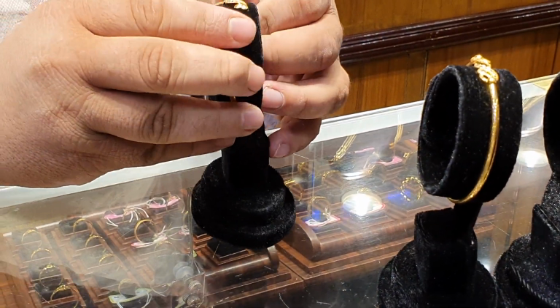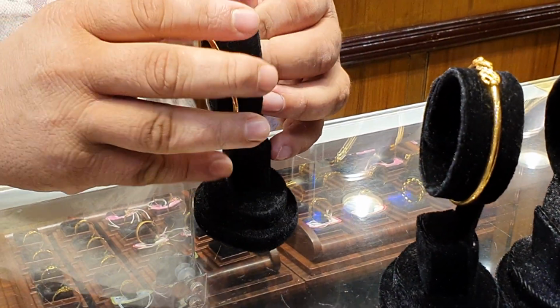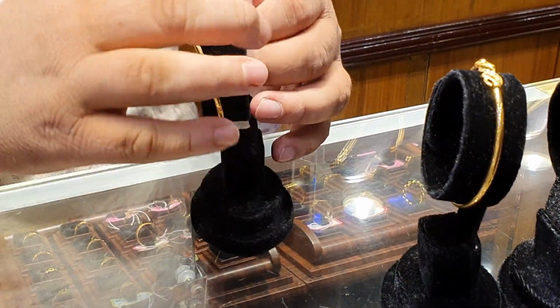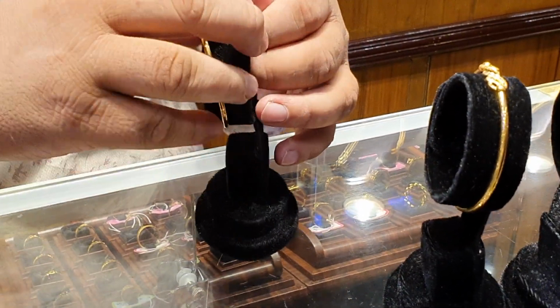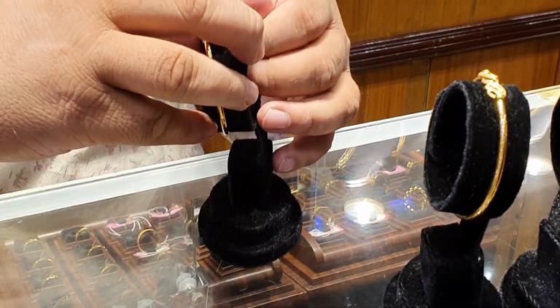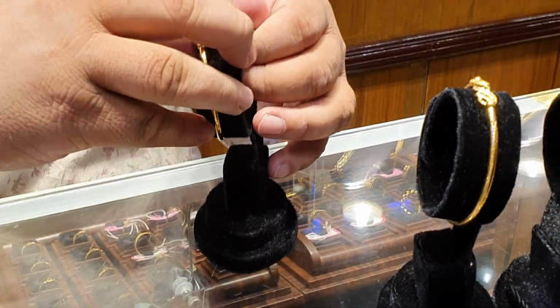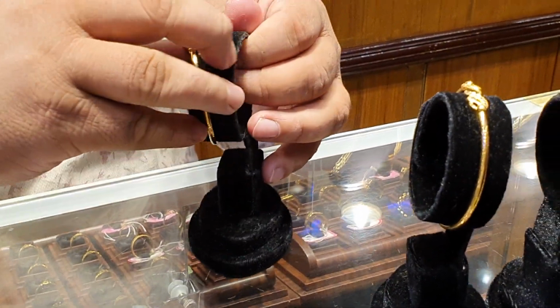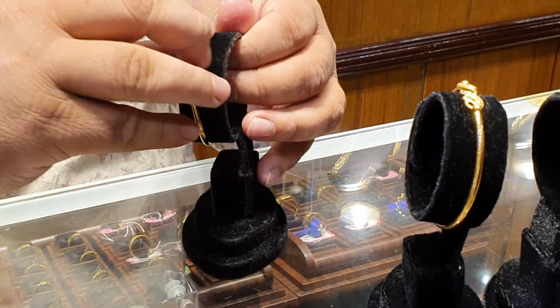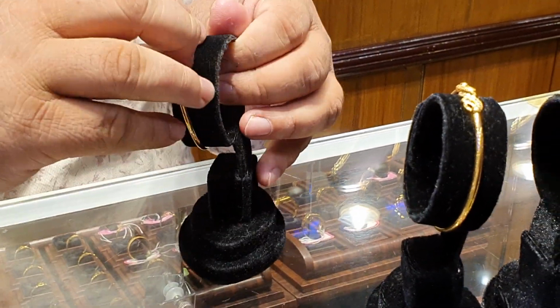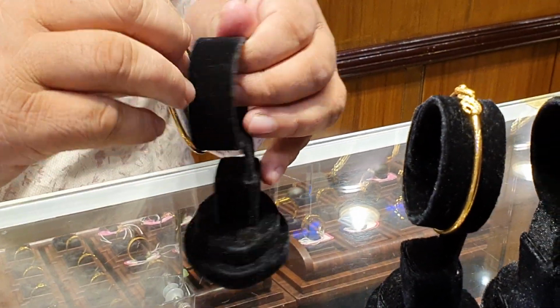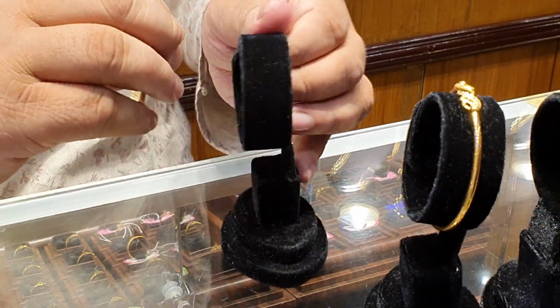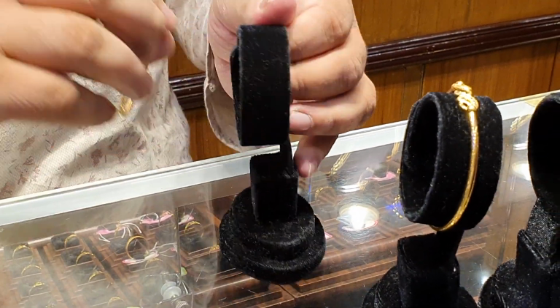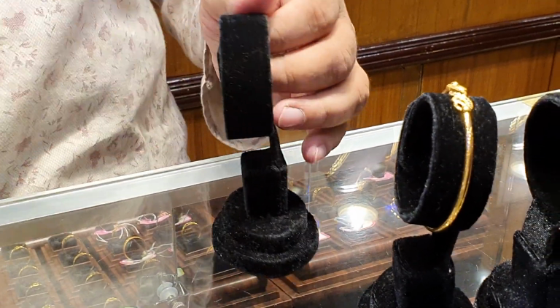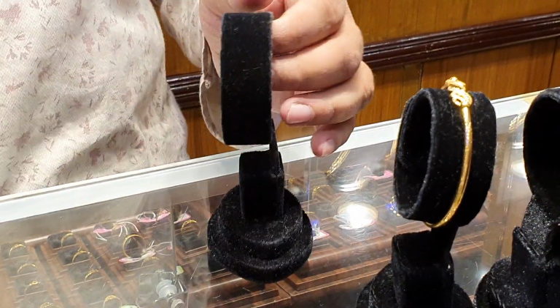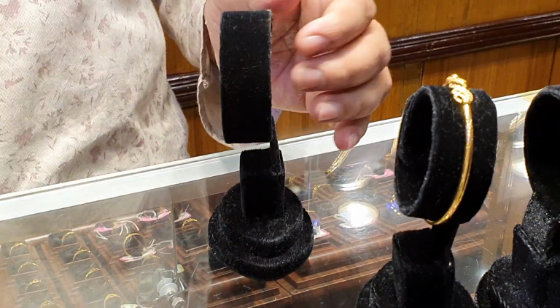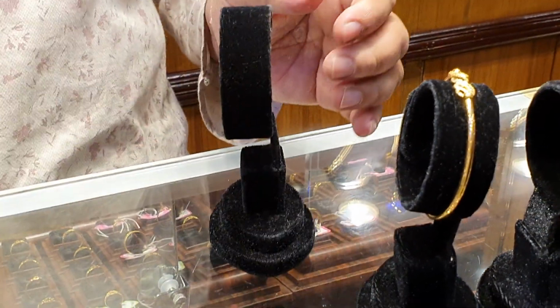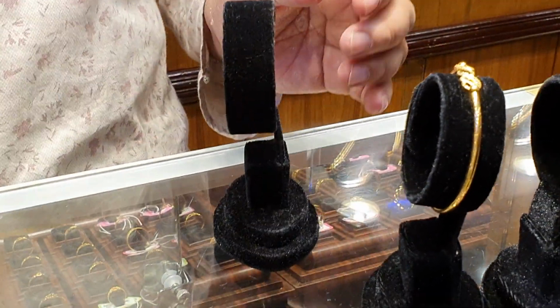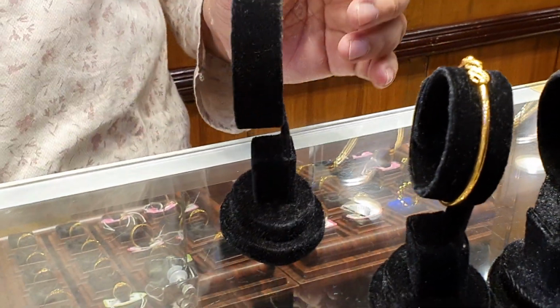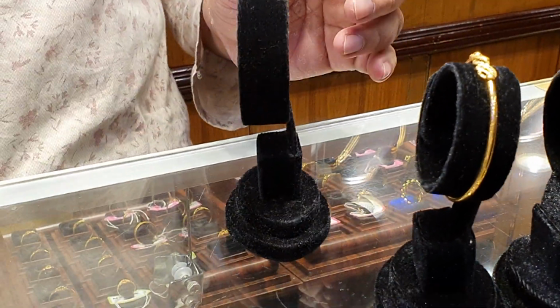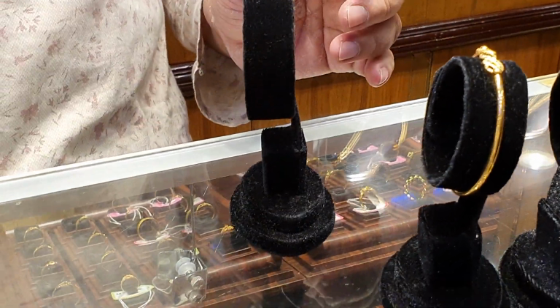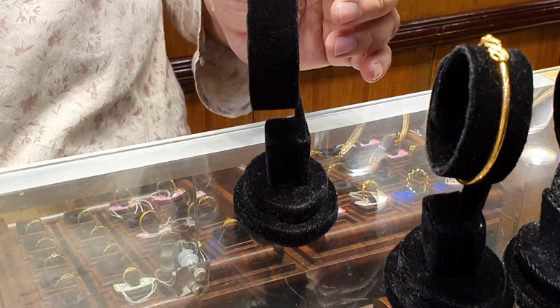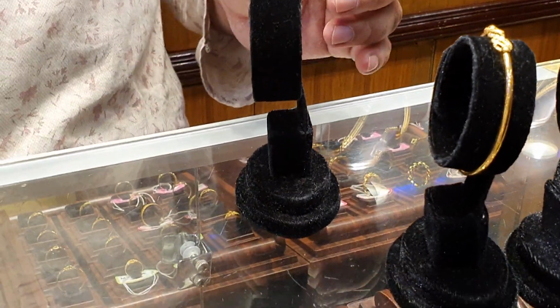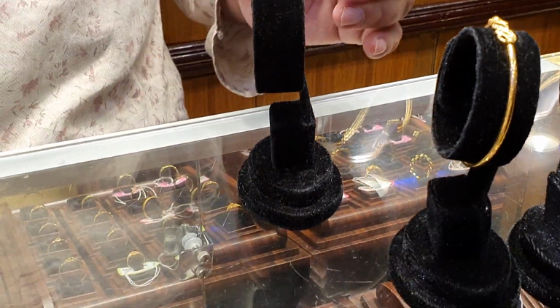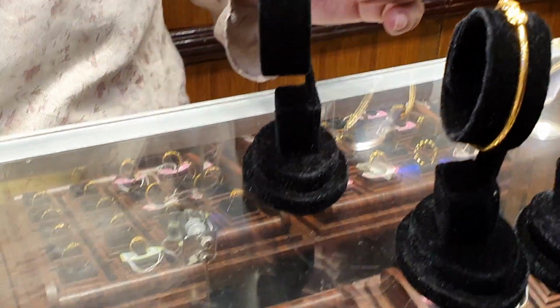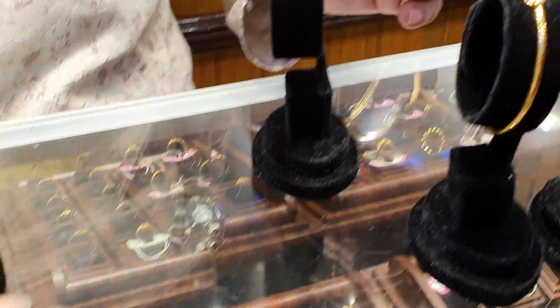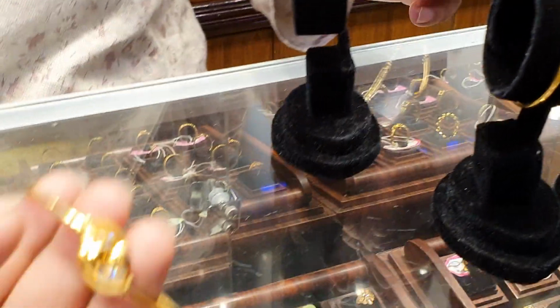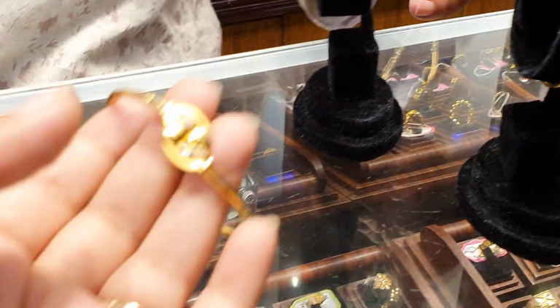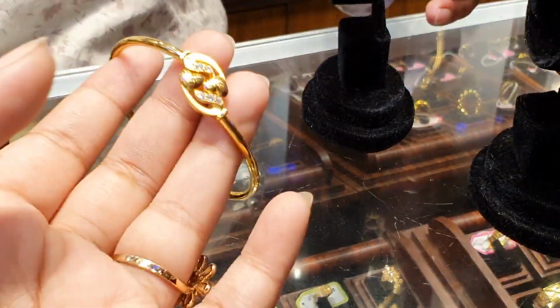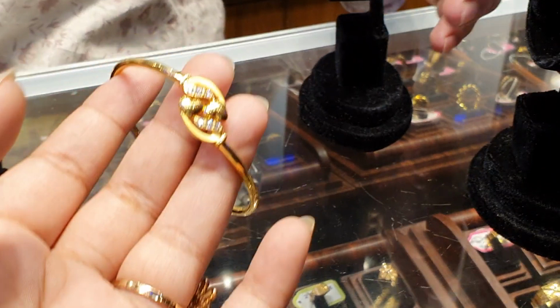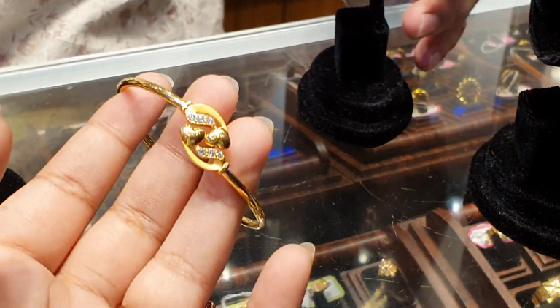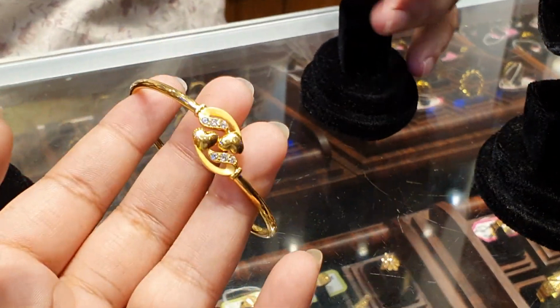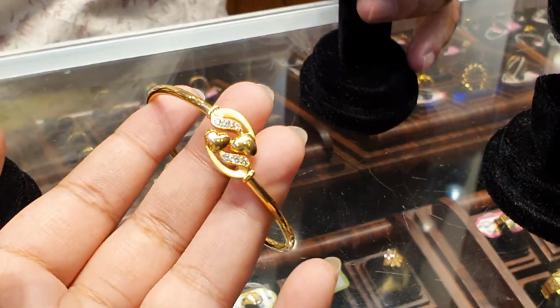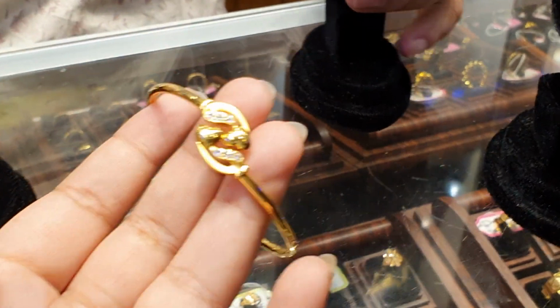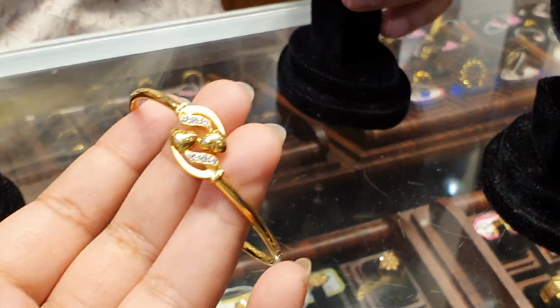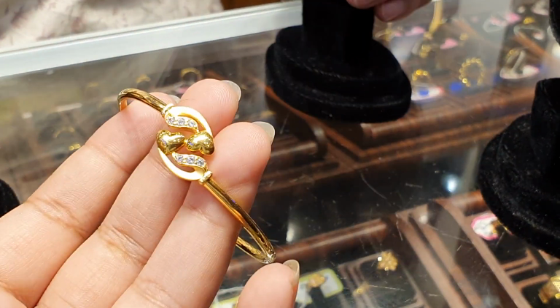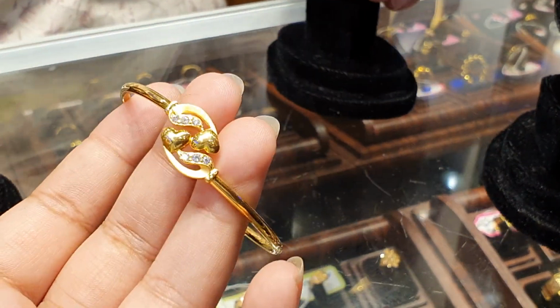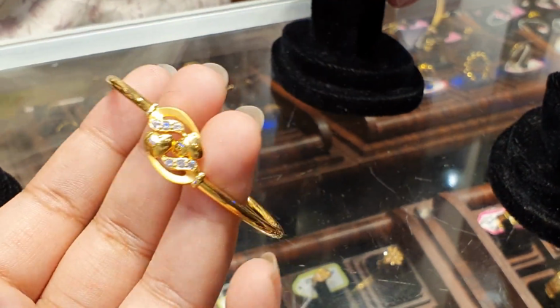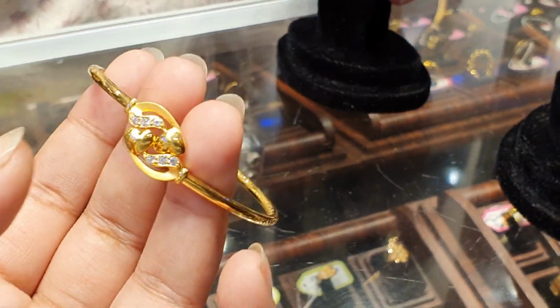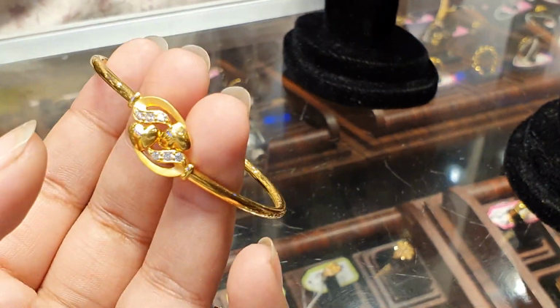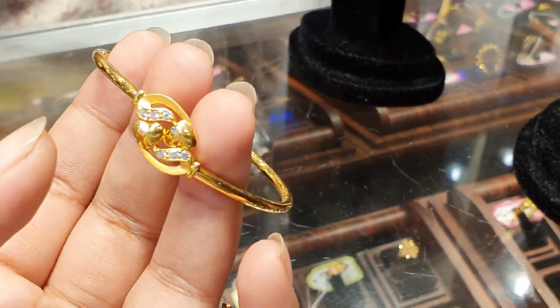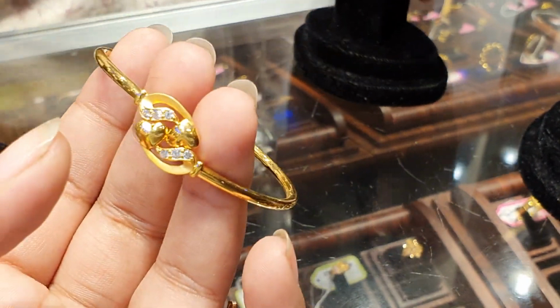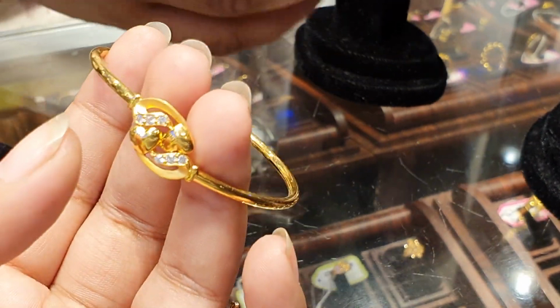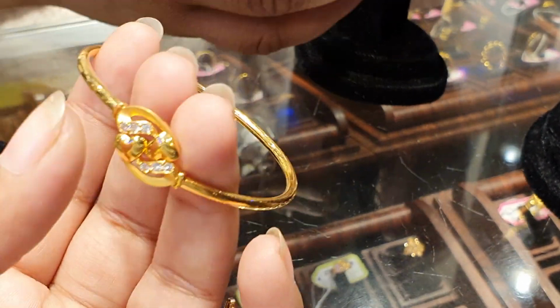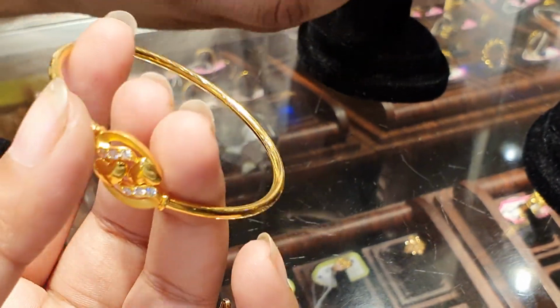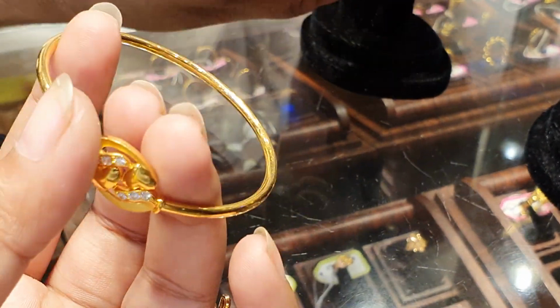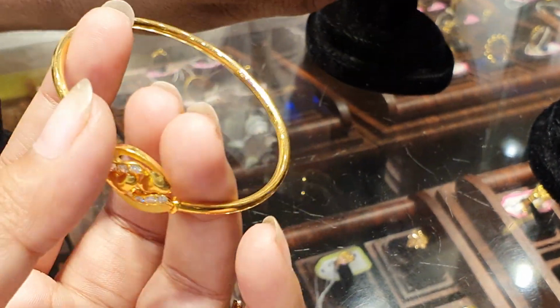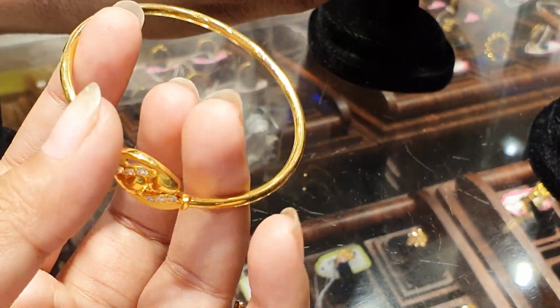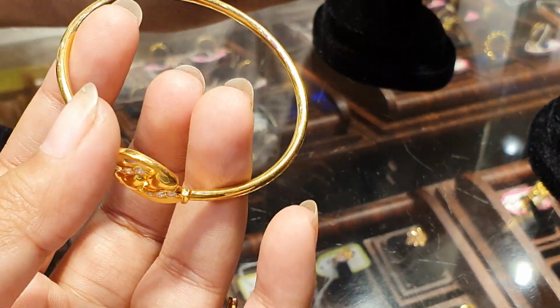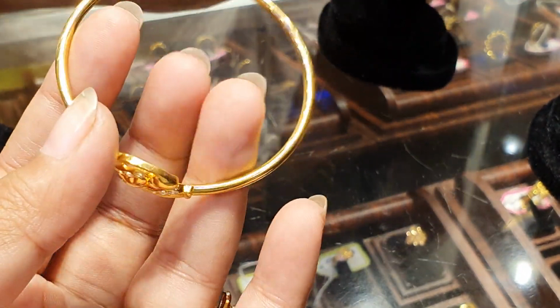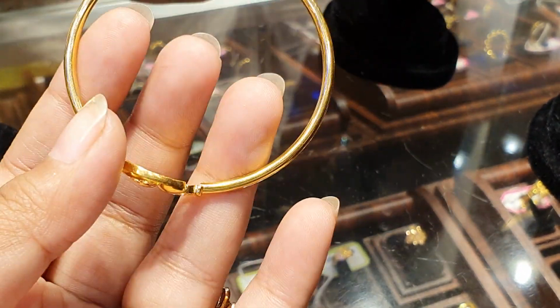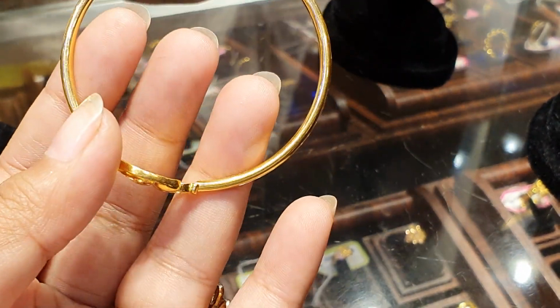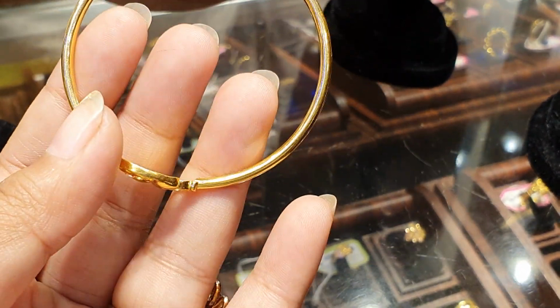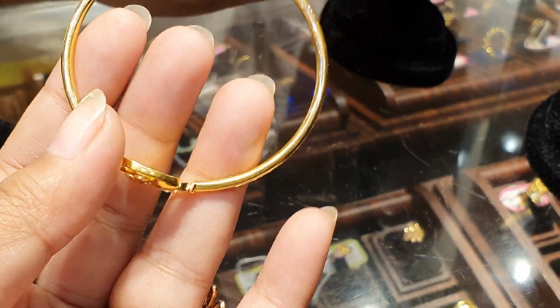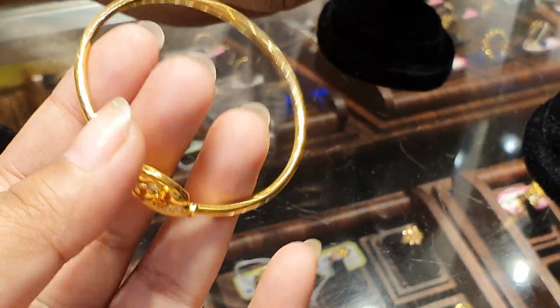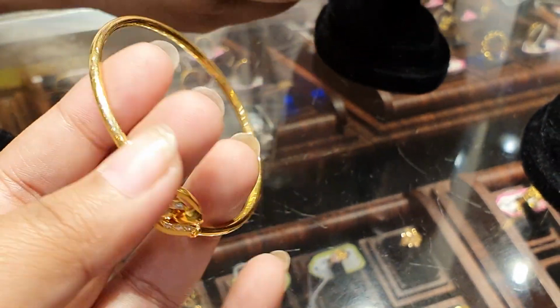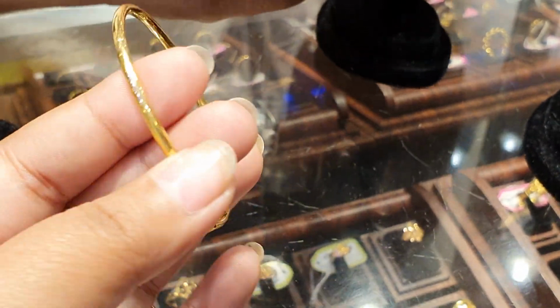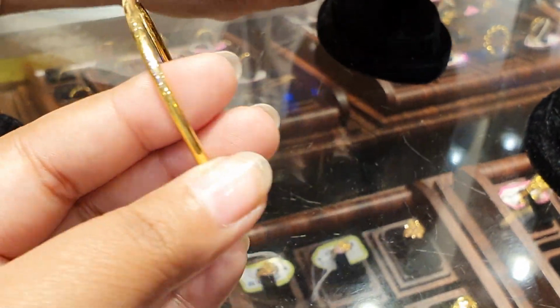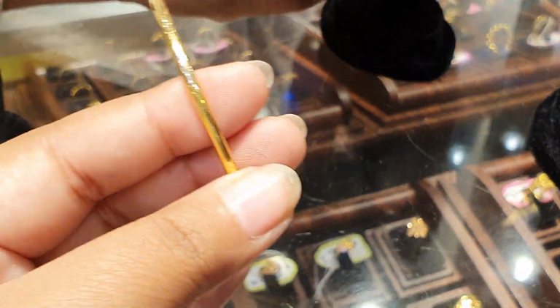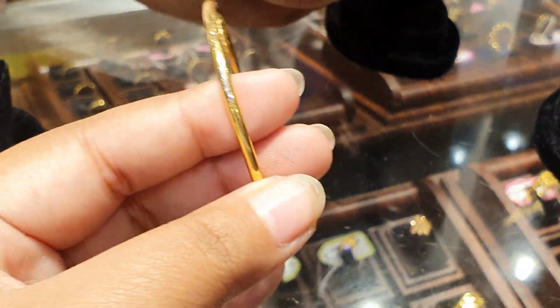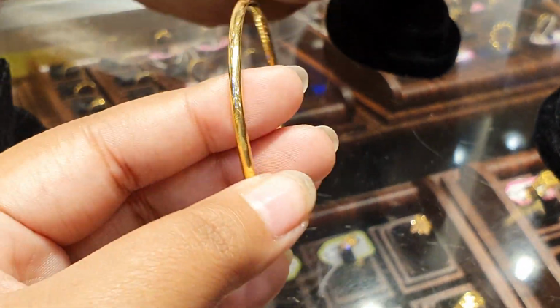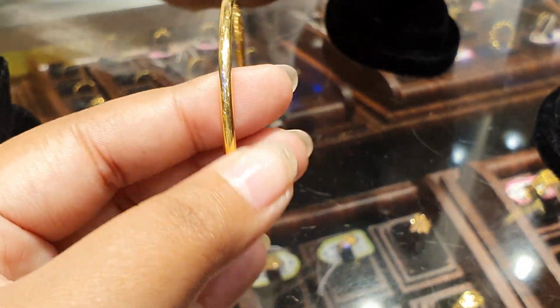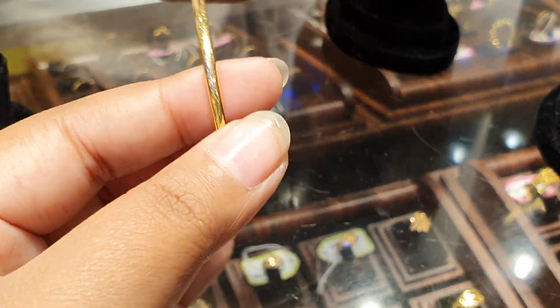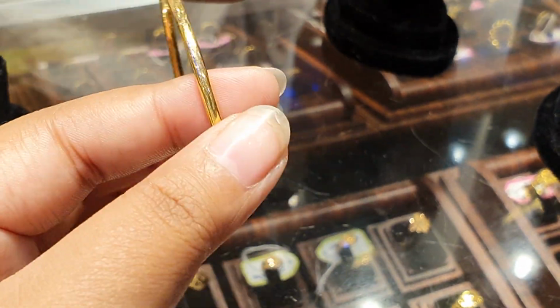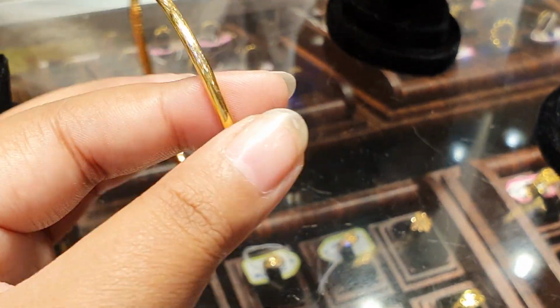How many of you can find the original gold necklace? This is the ready-made. This is 22. It's very beautiful.